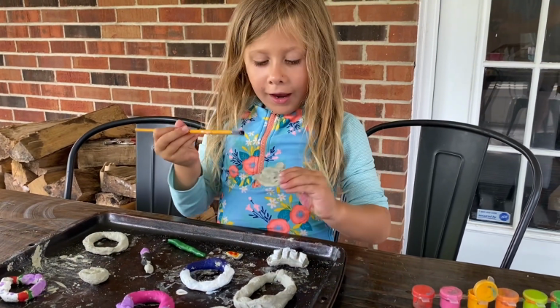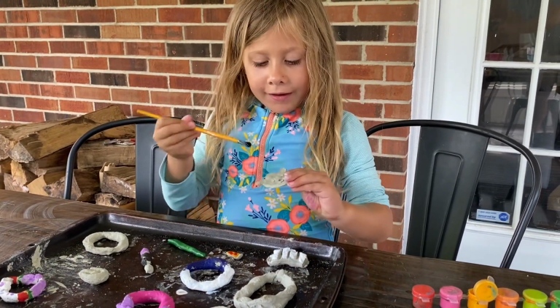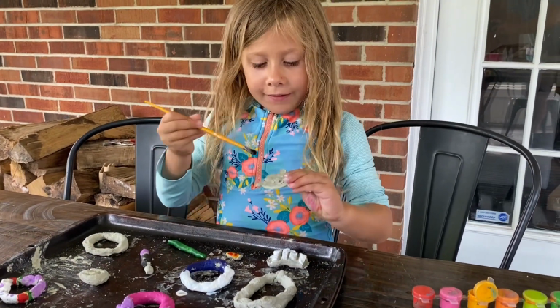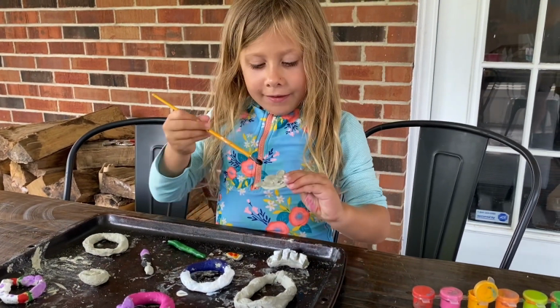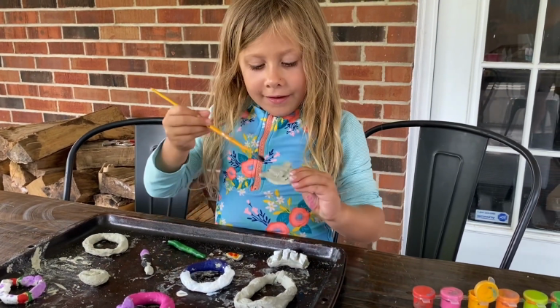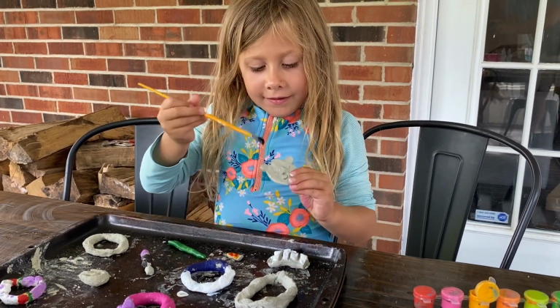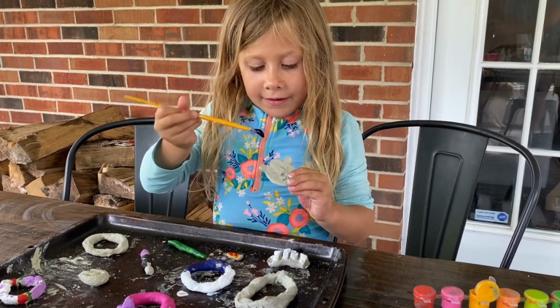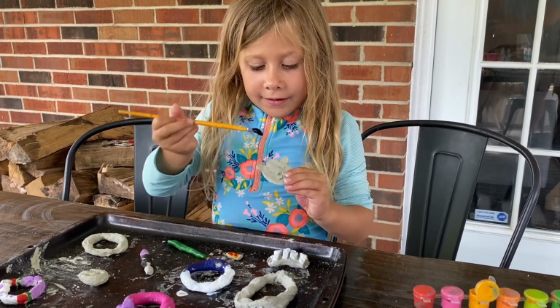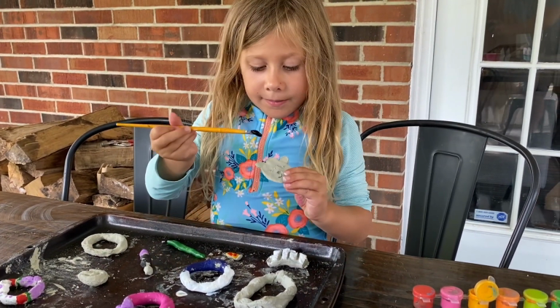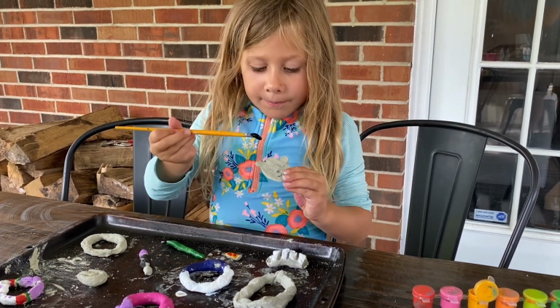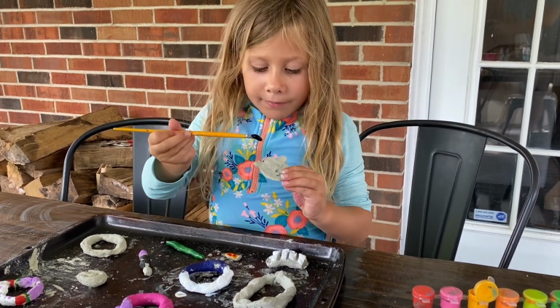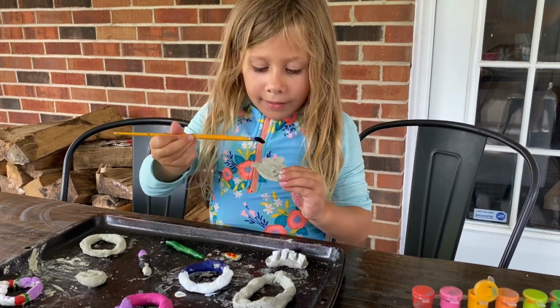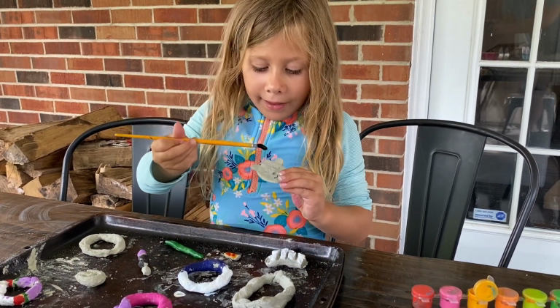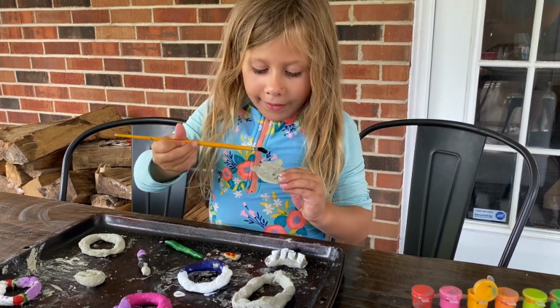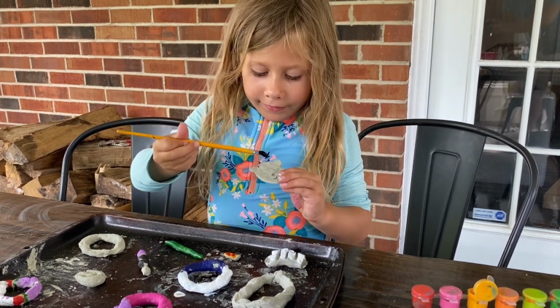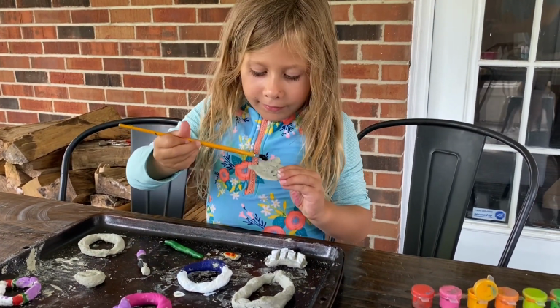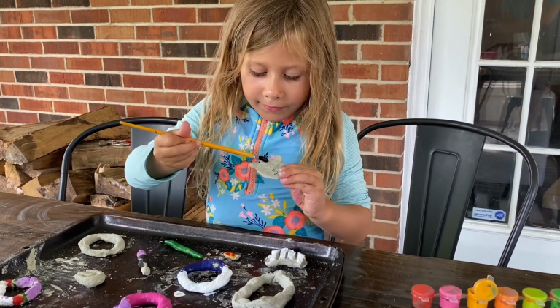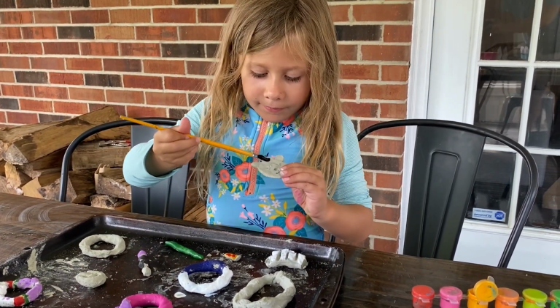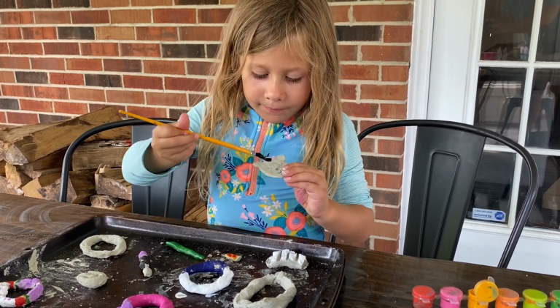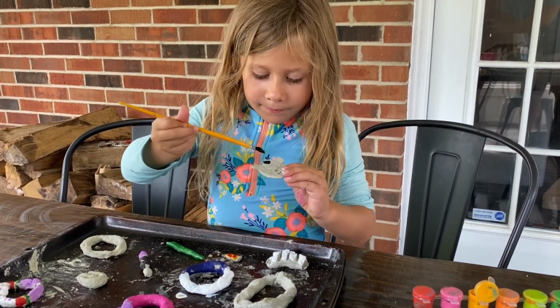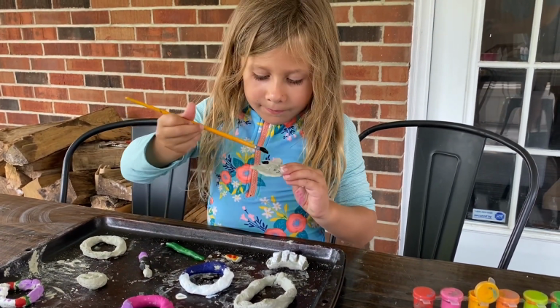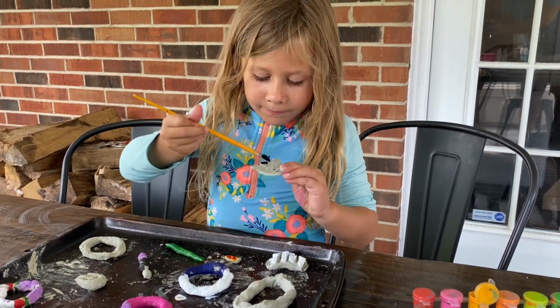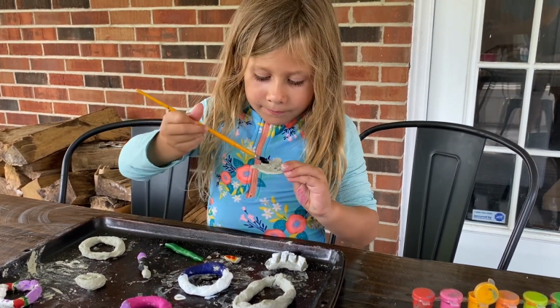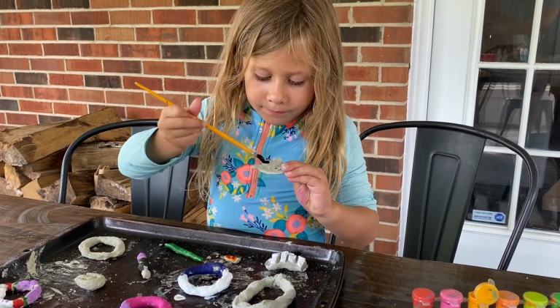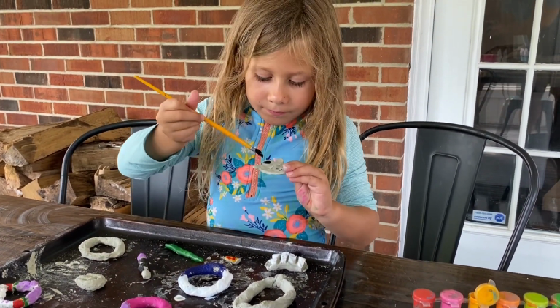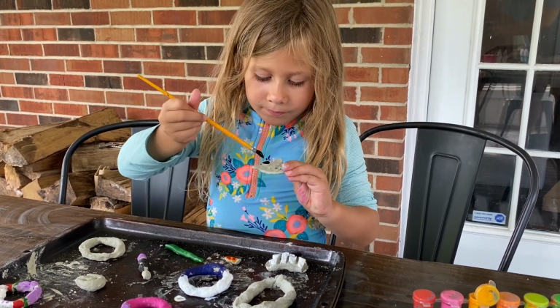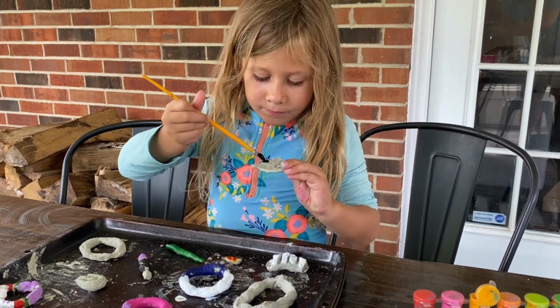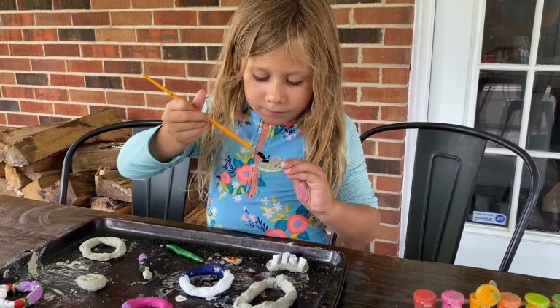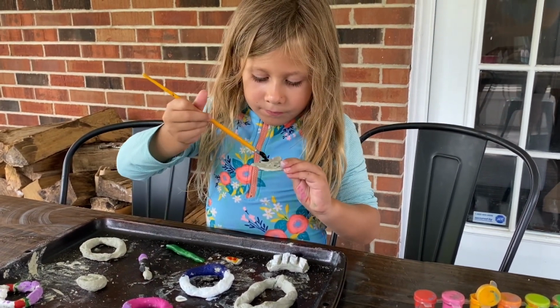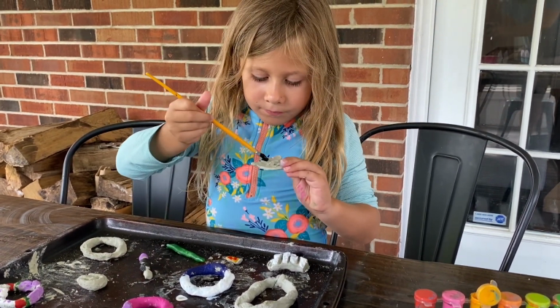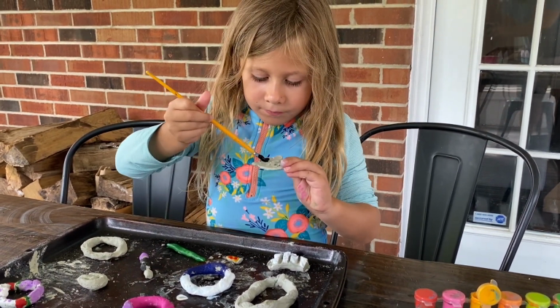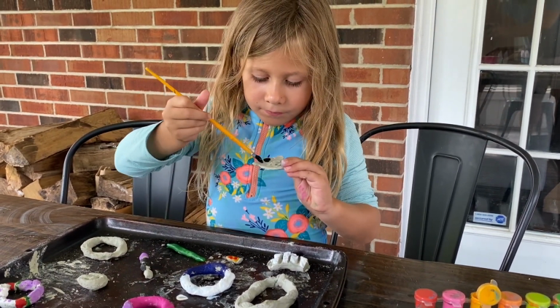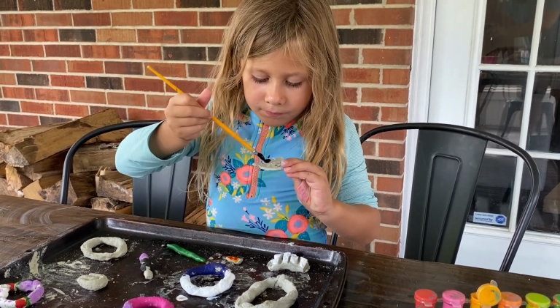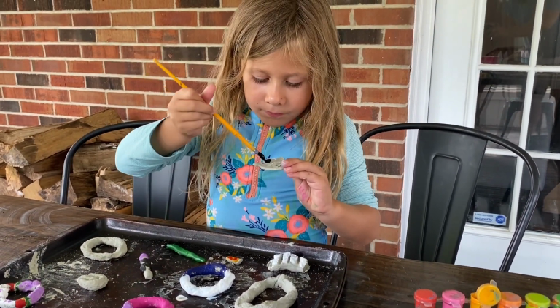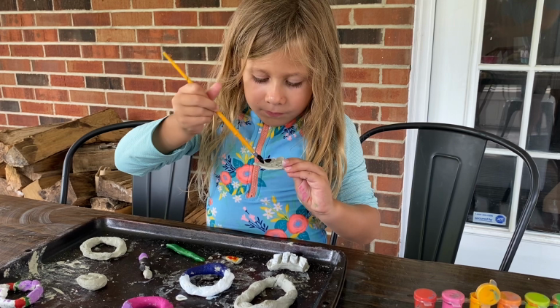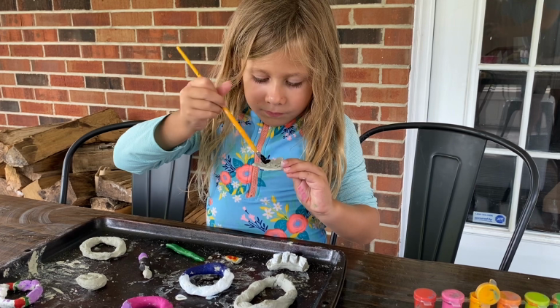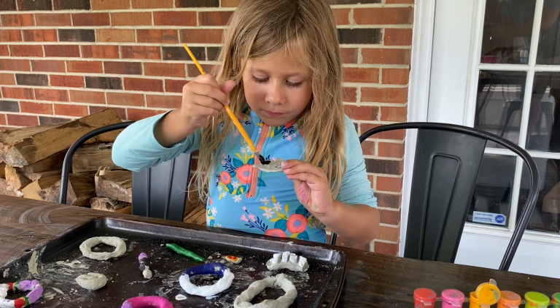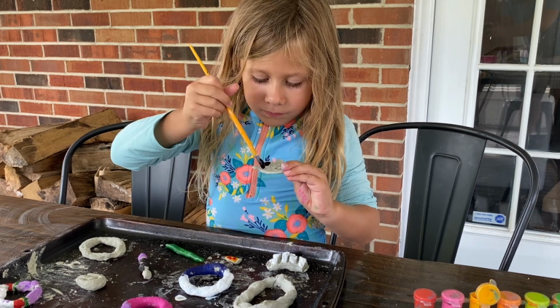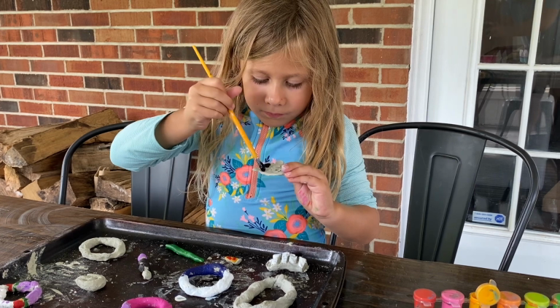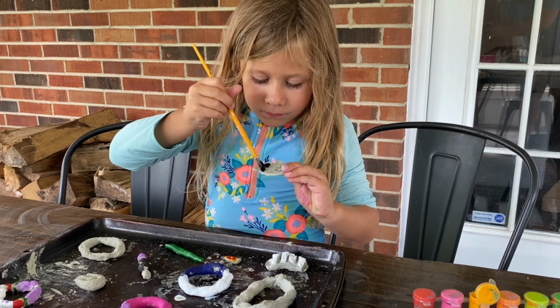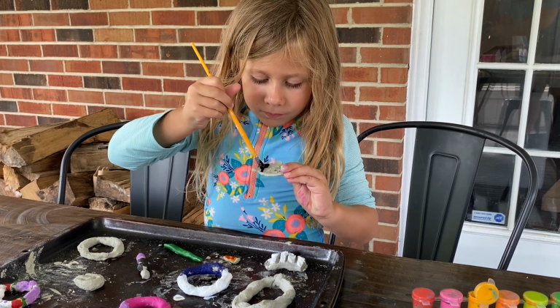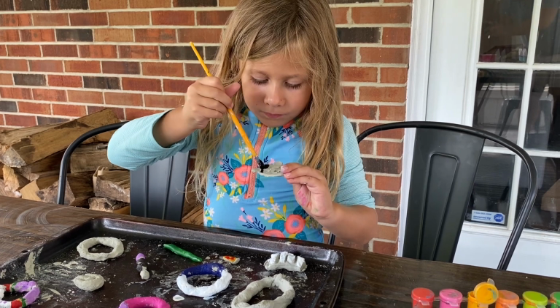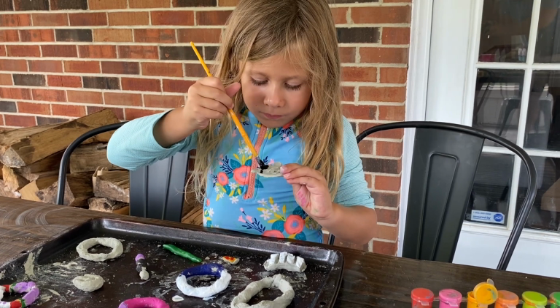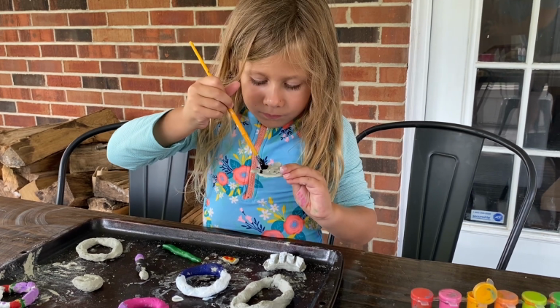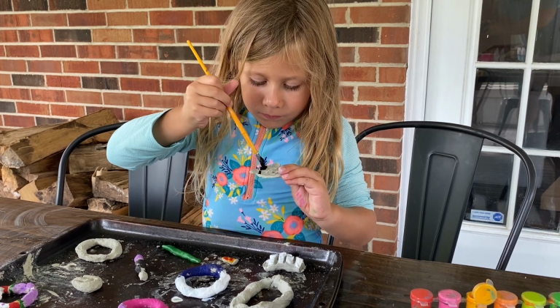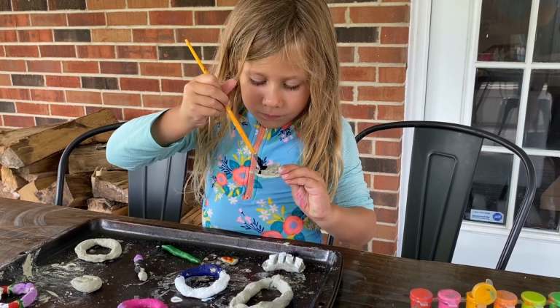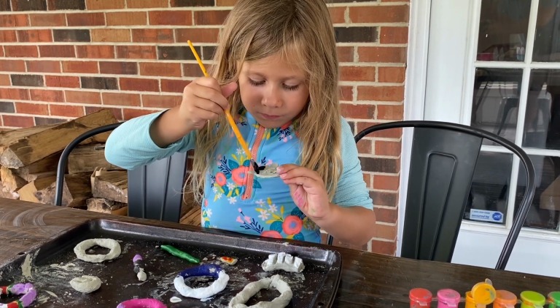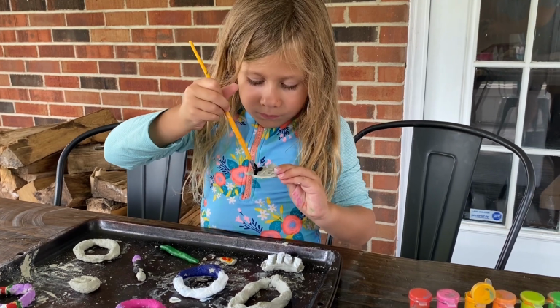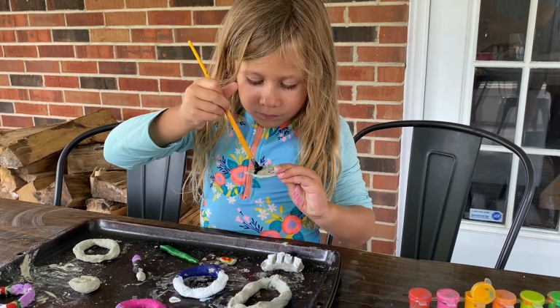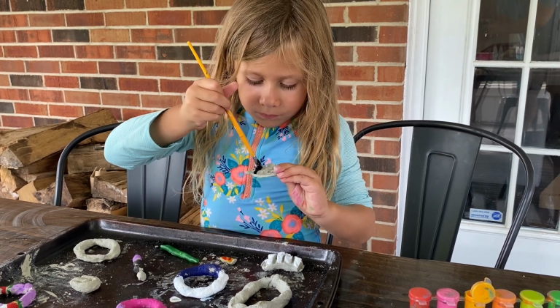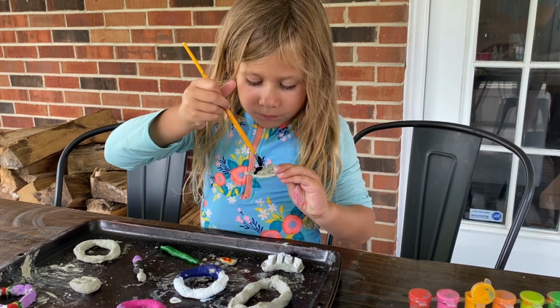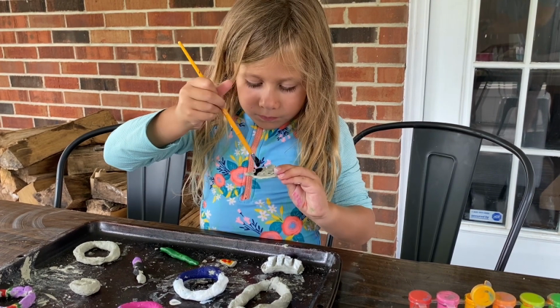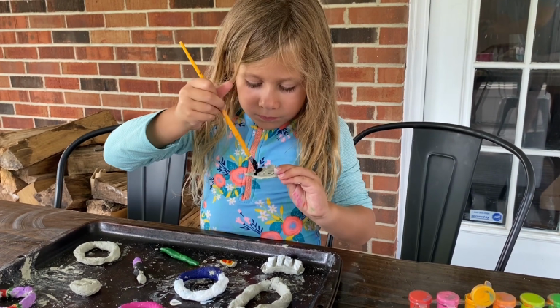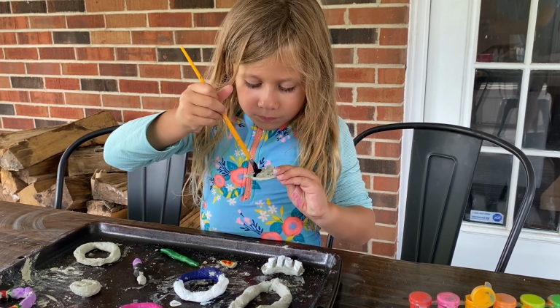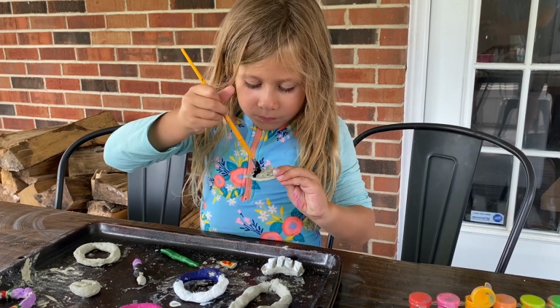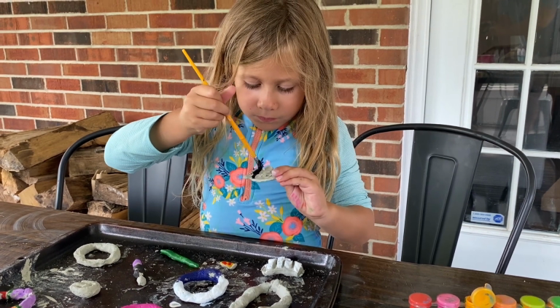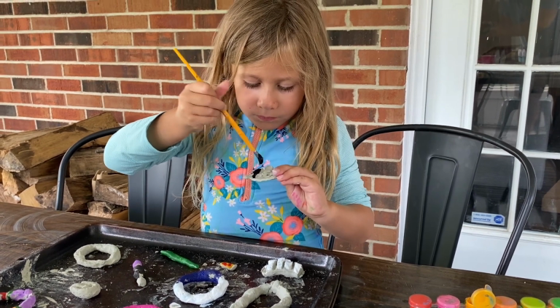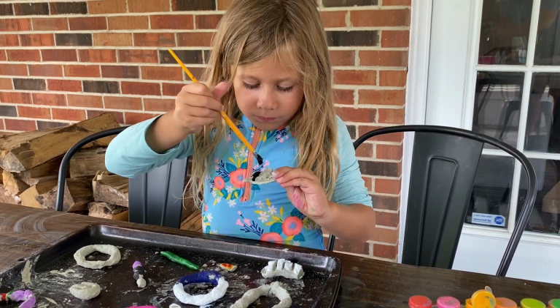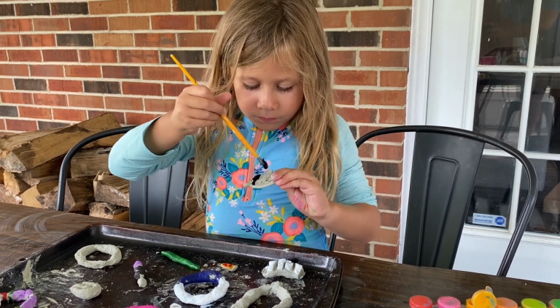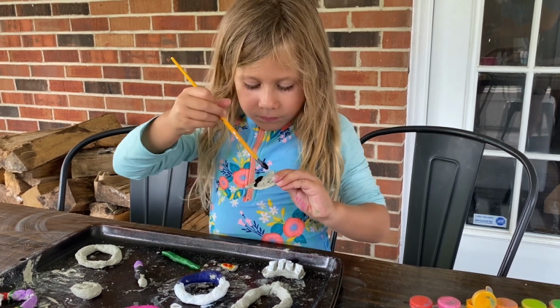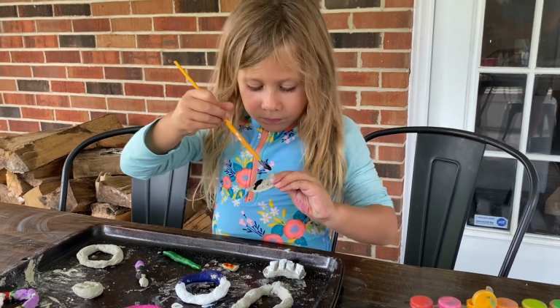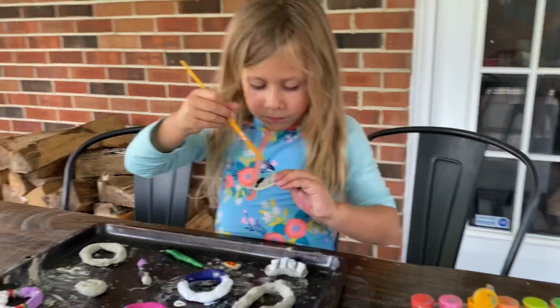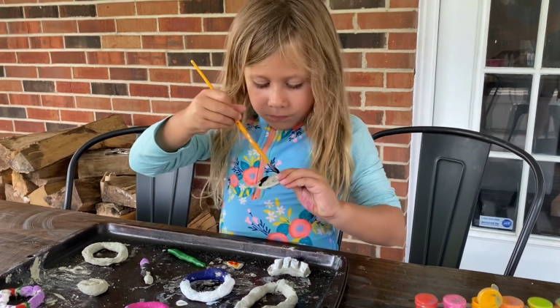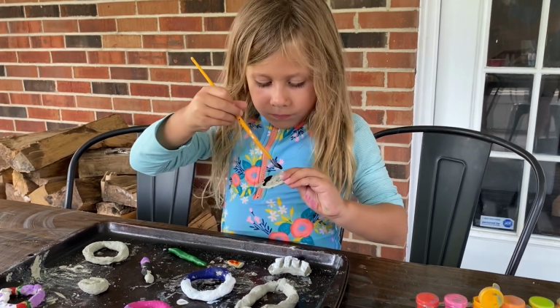Stay tuned to take a look at our final creations as well as a look back to the creek where we got our clay.